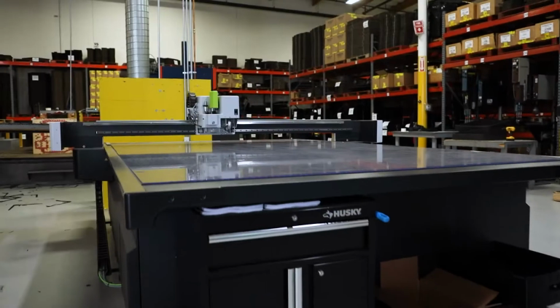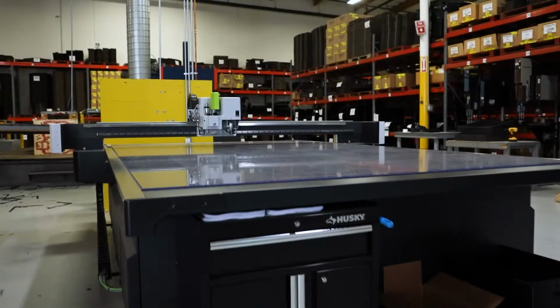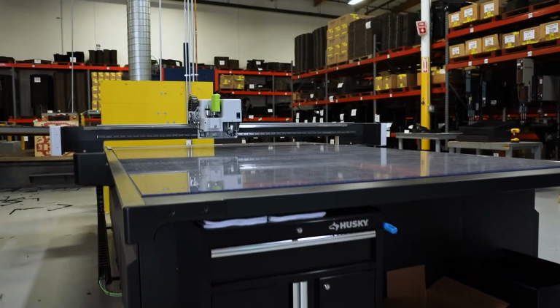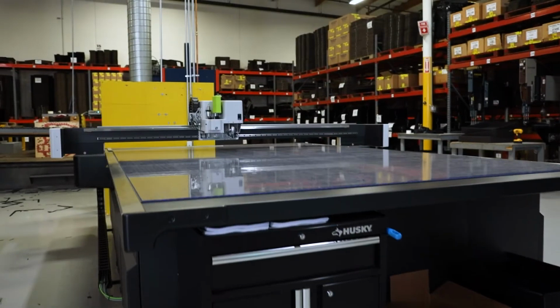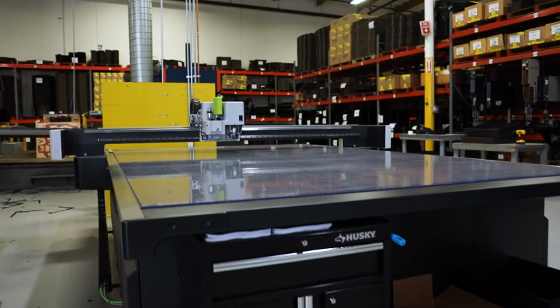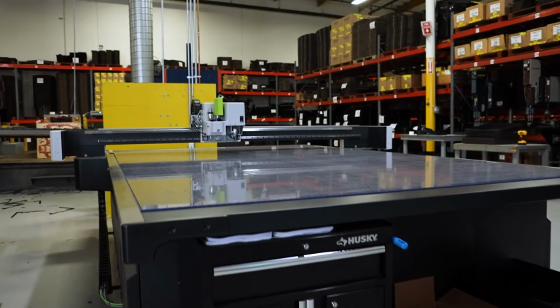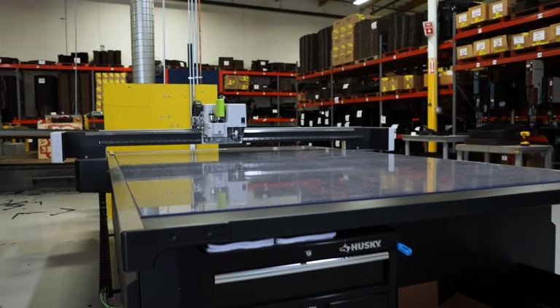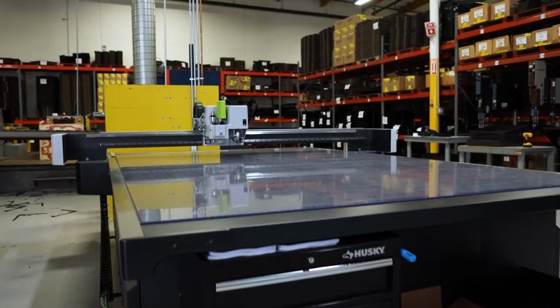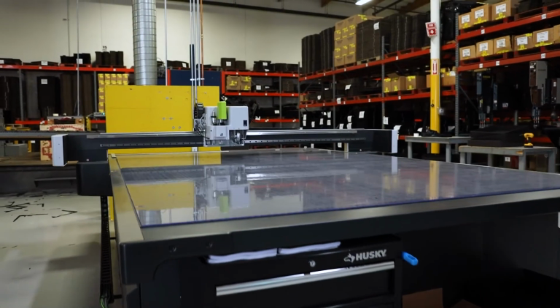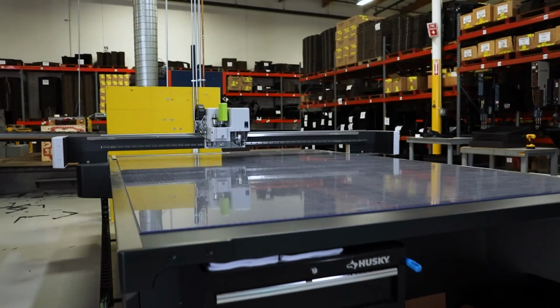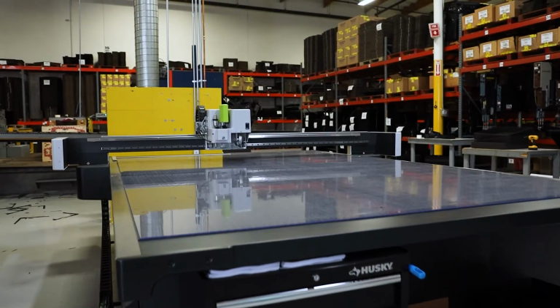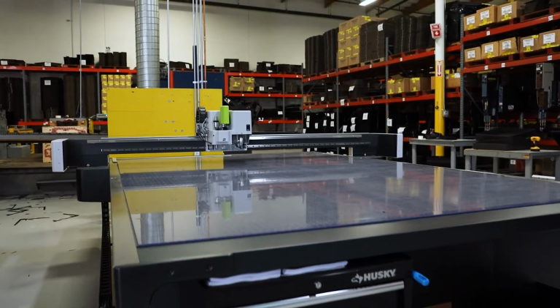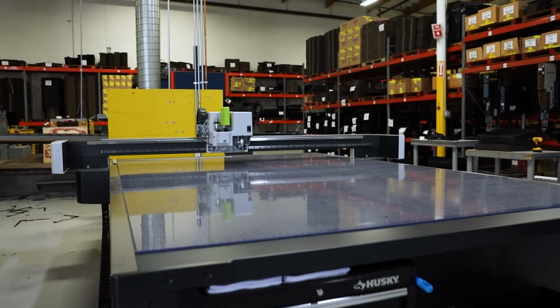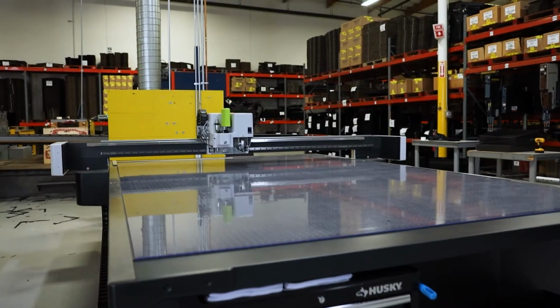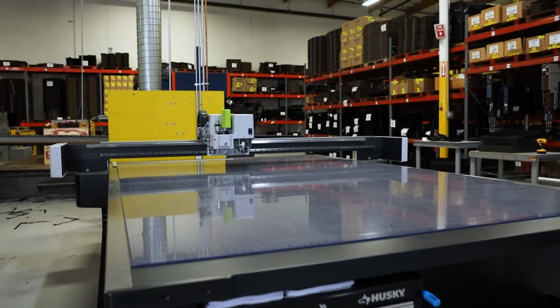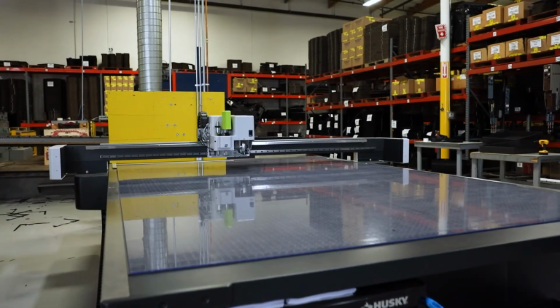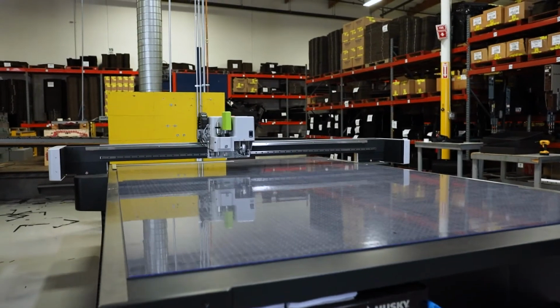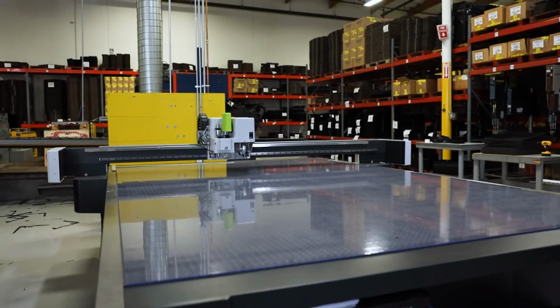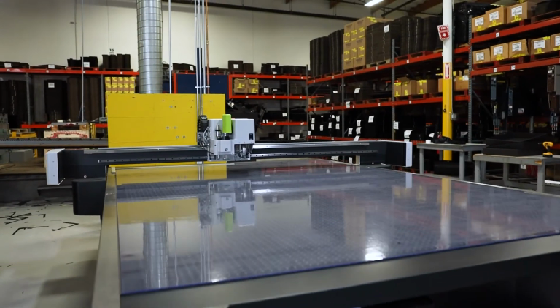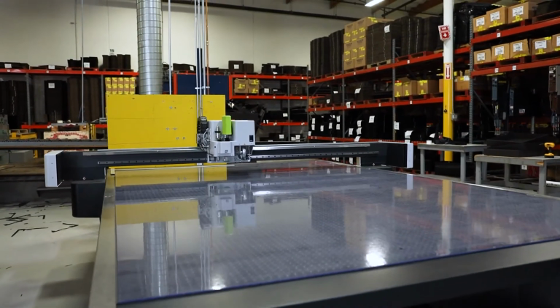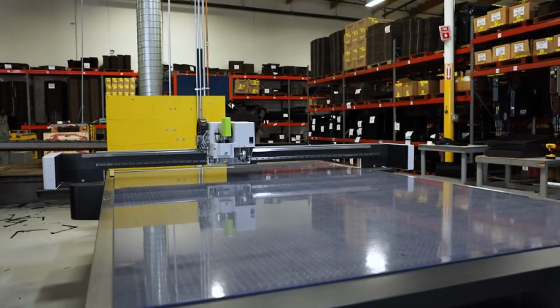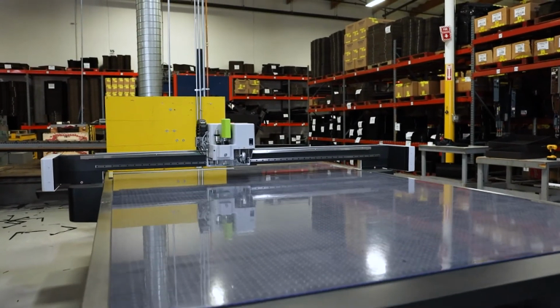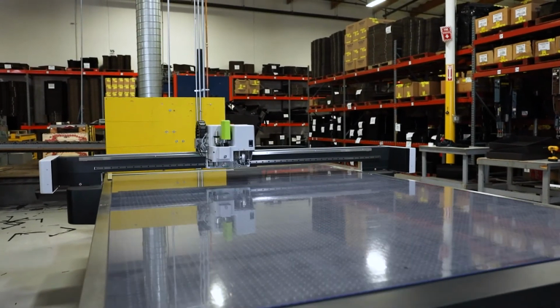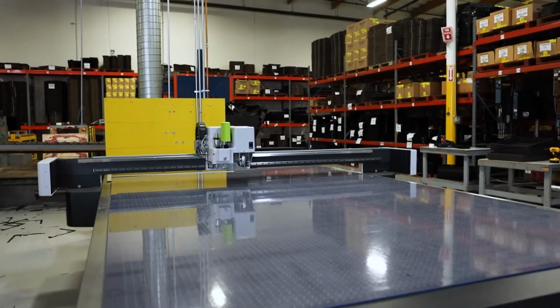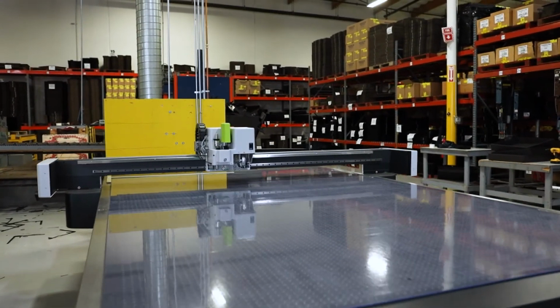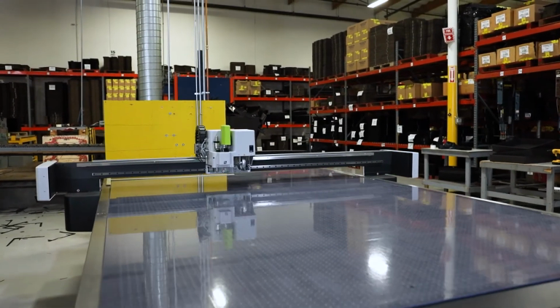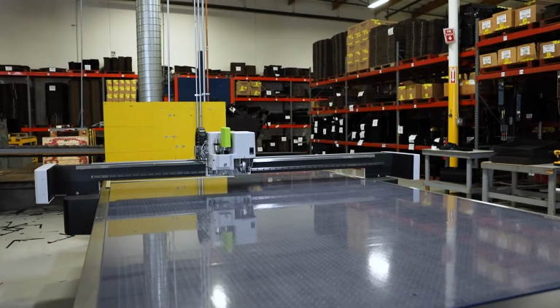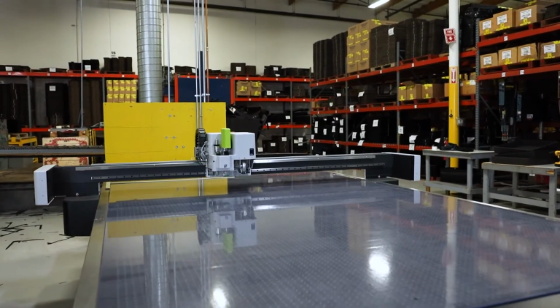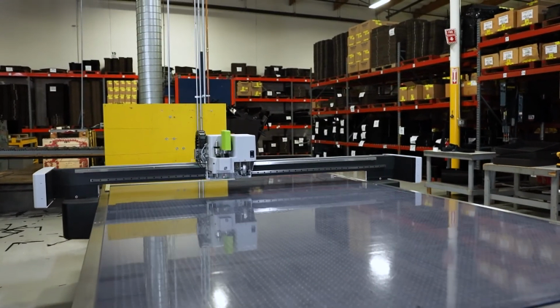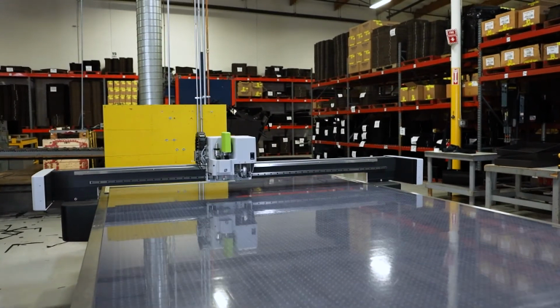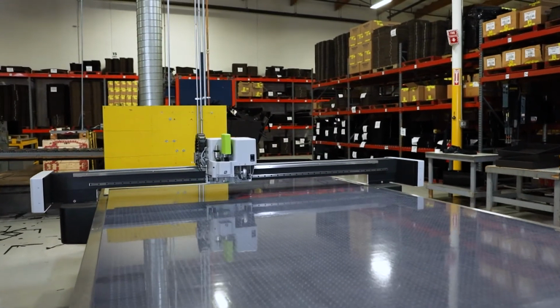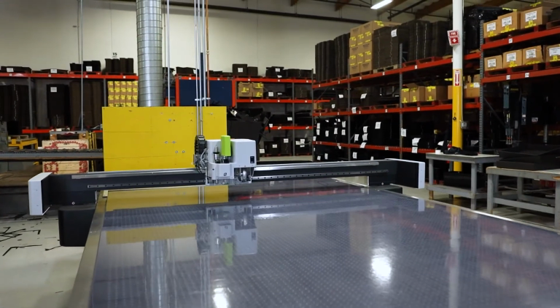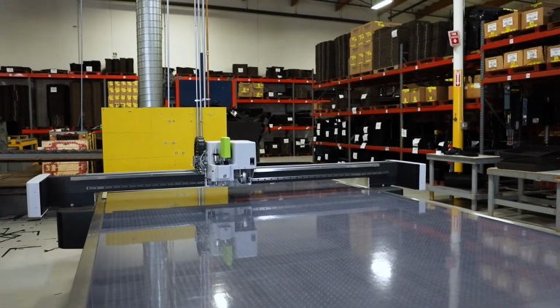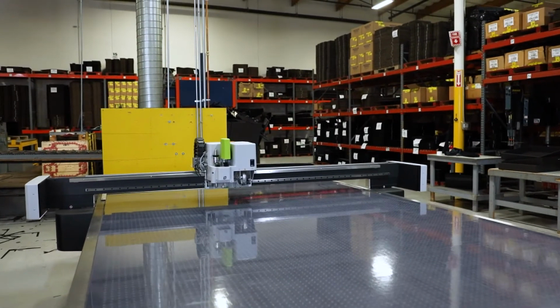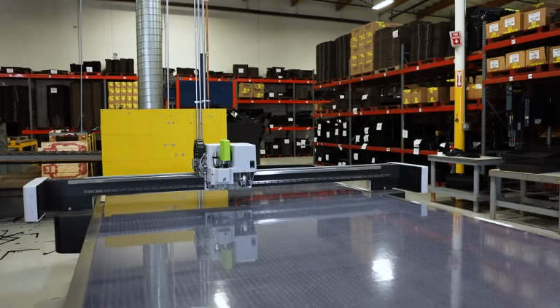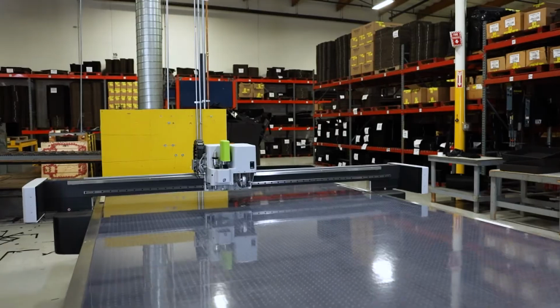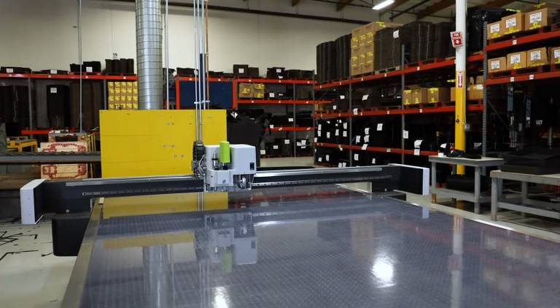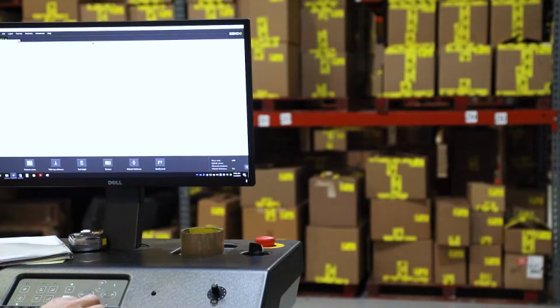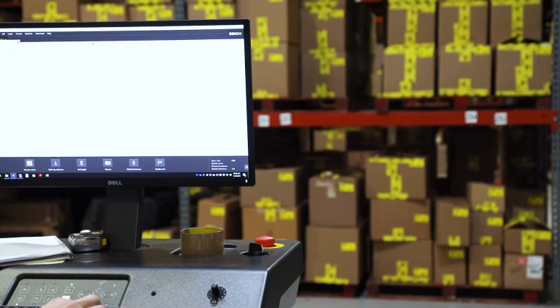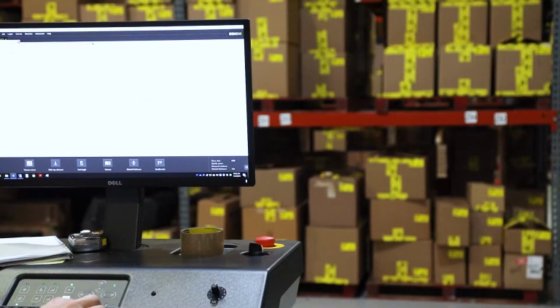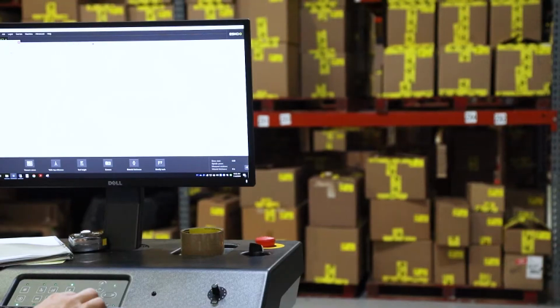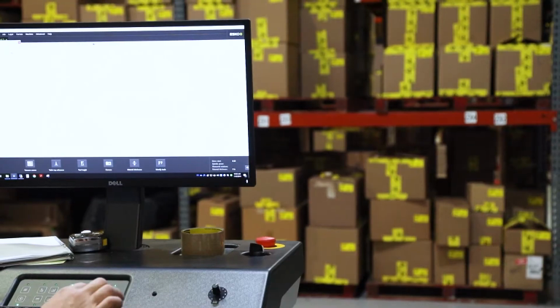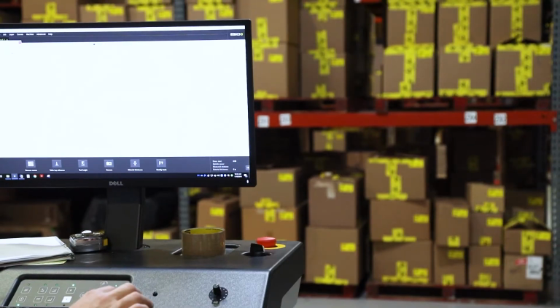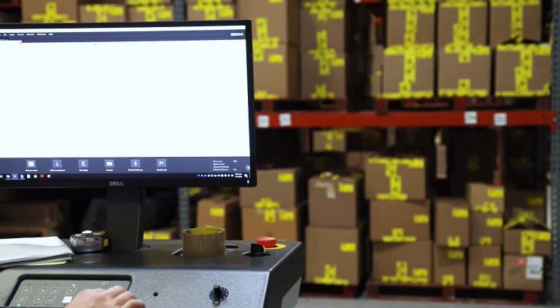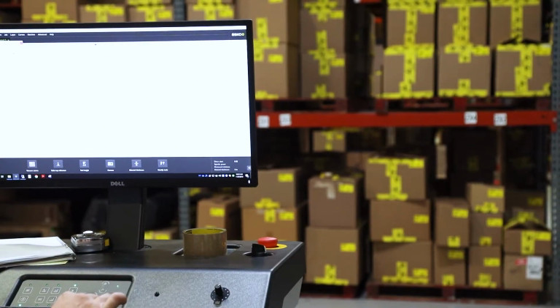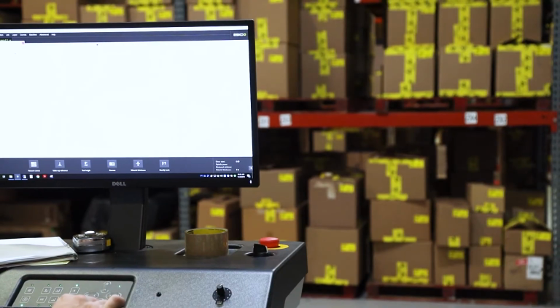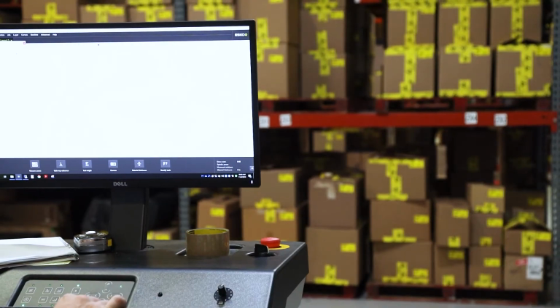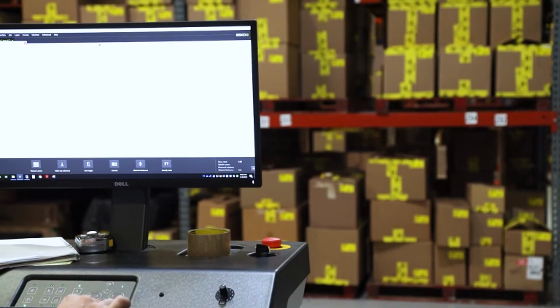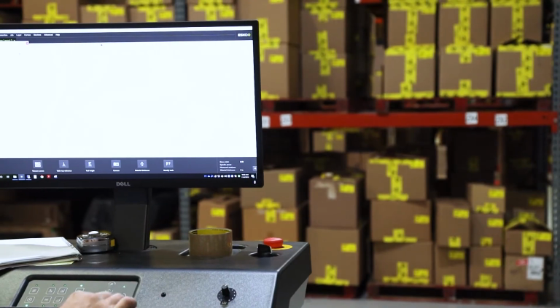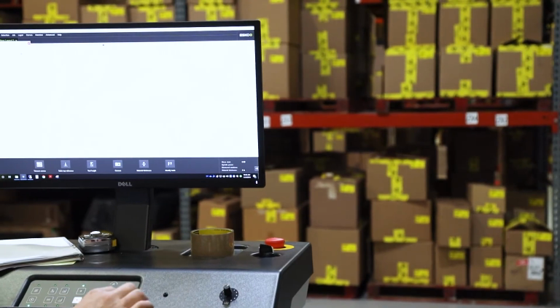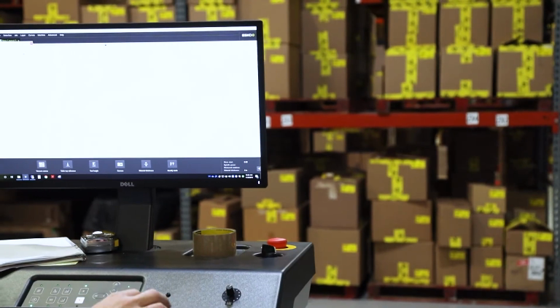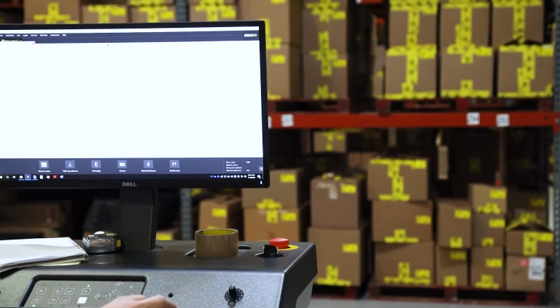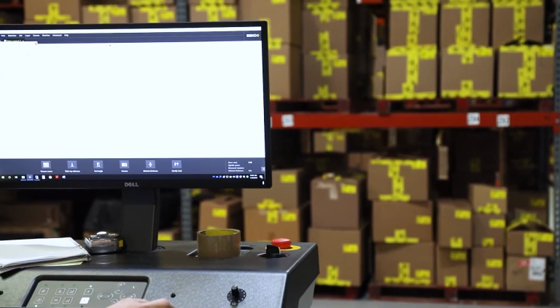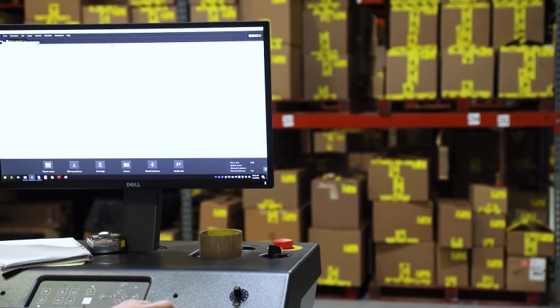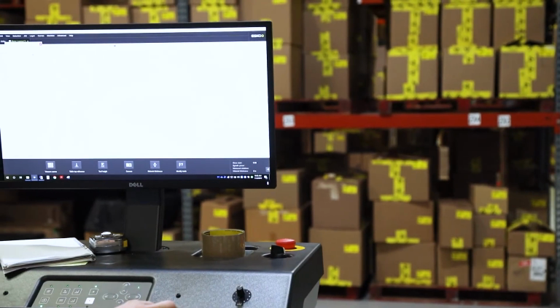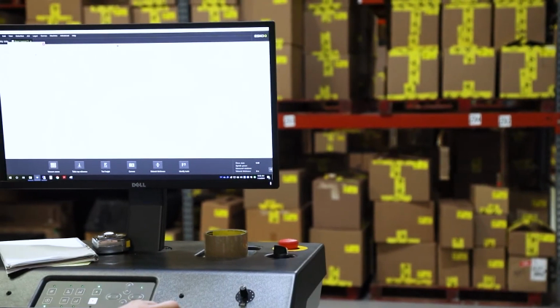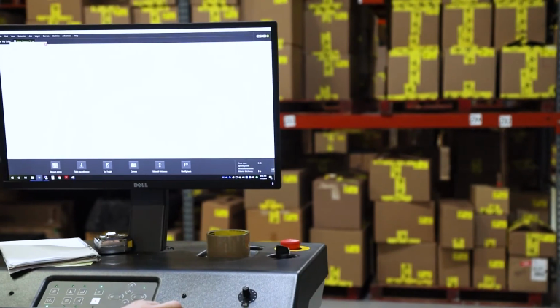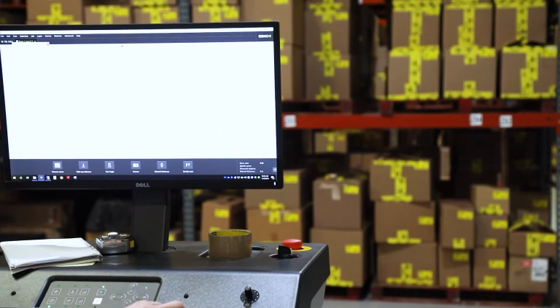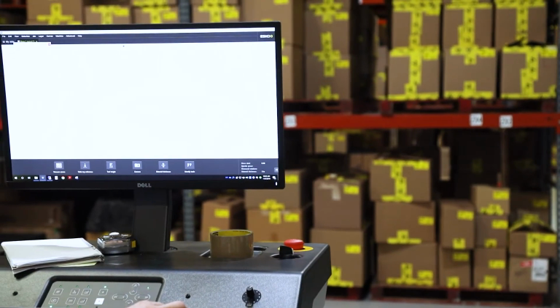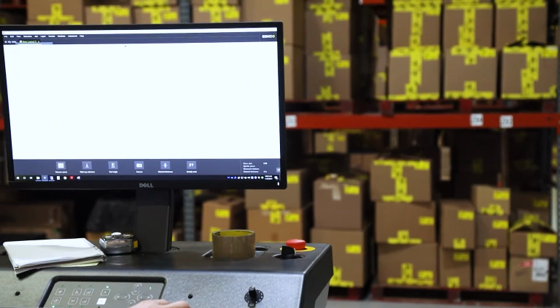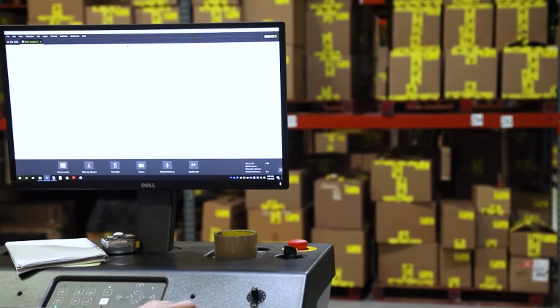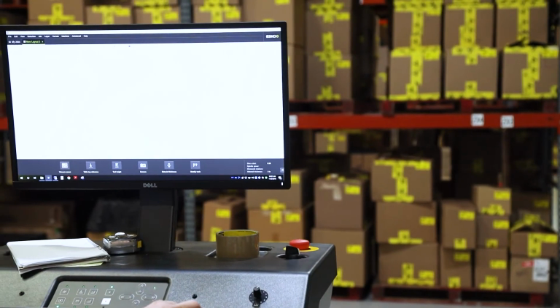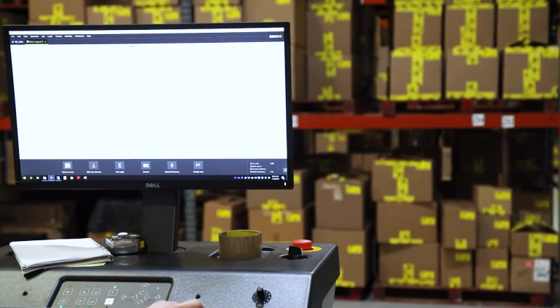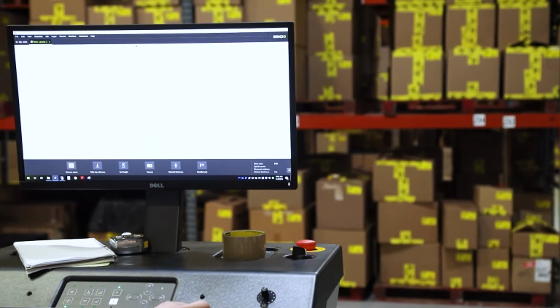ProtectivePak has the capabilities to handle your unique custom ESD packaging requirements as well as handling small quantity production runs.